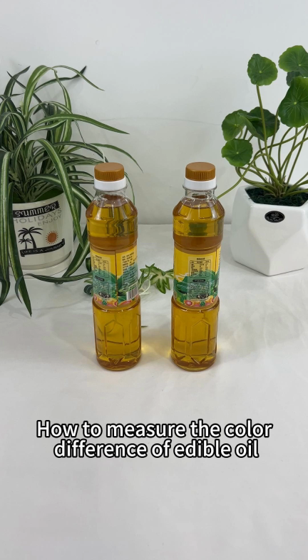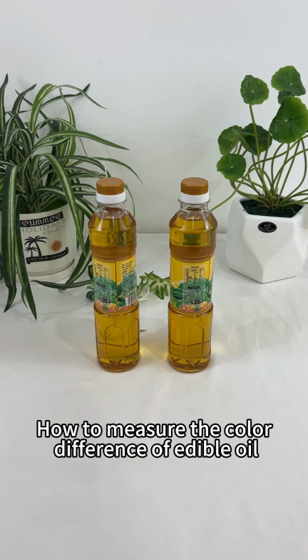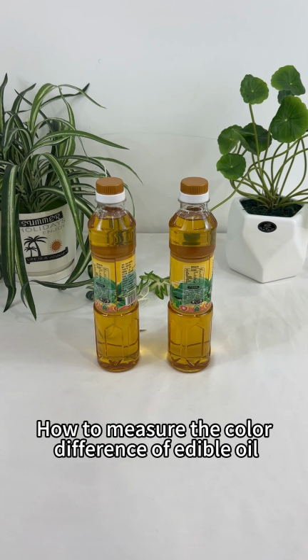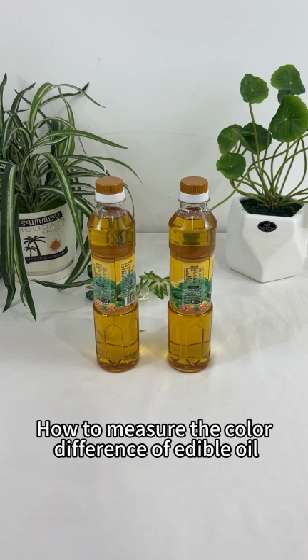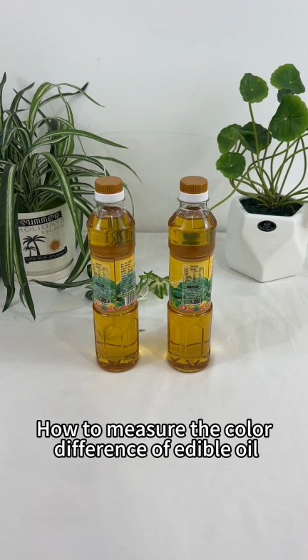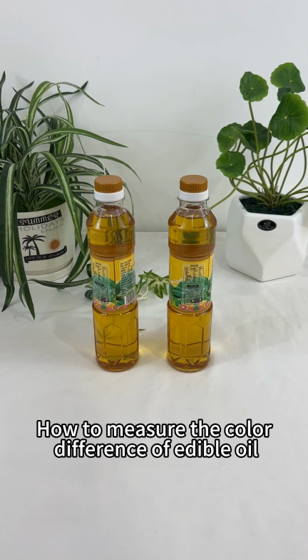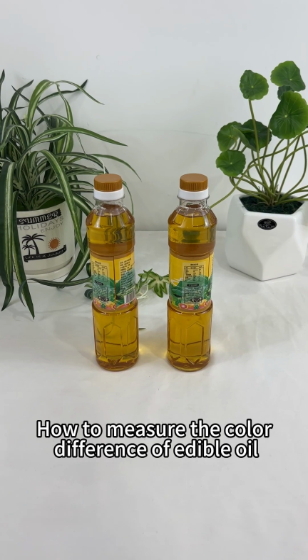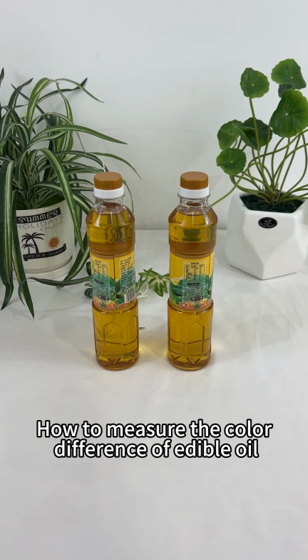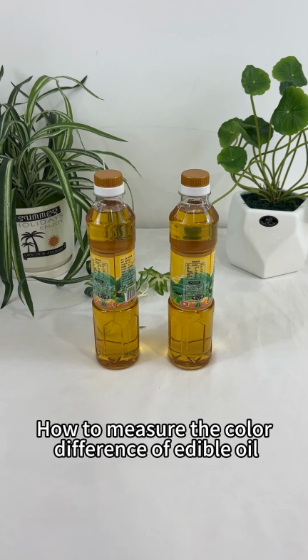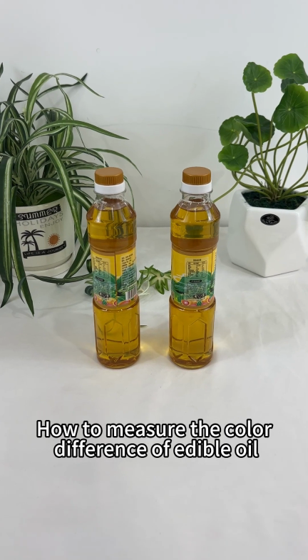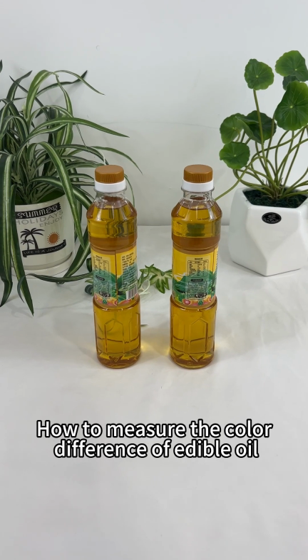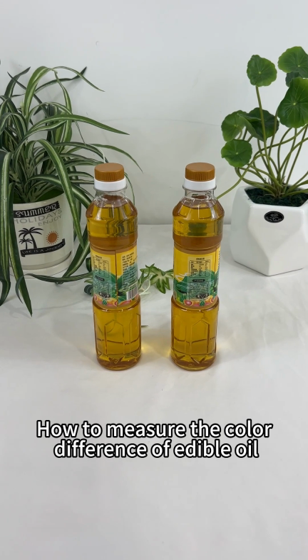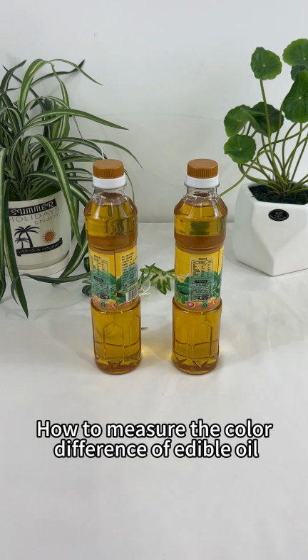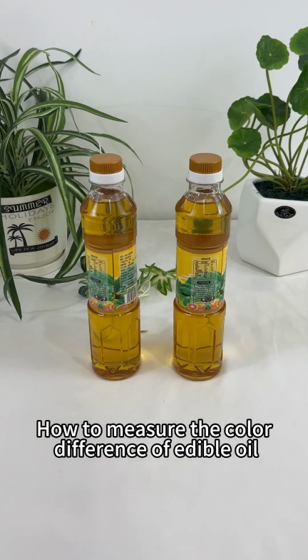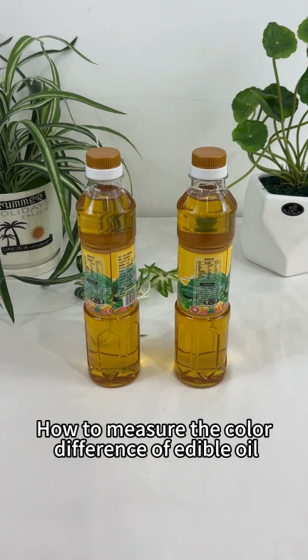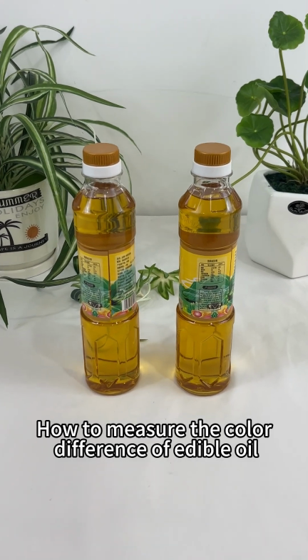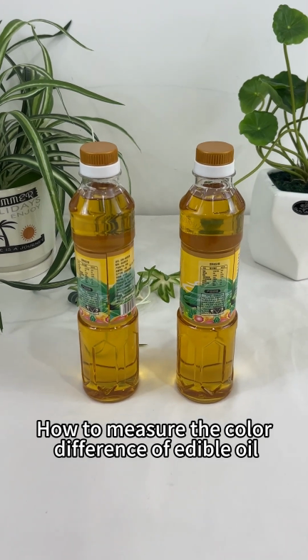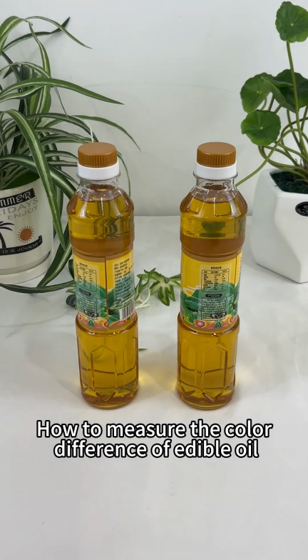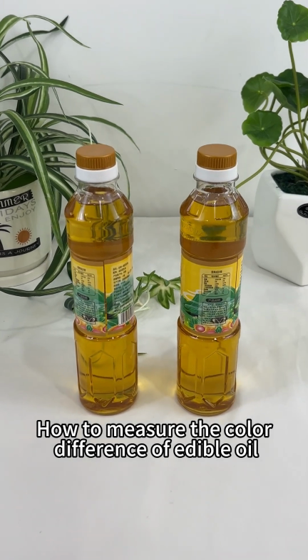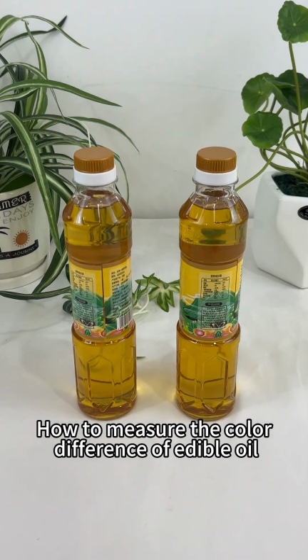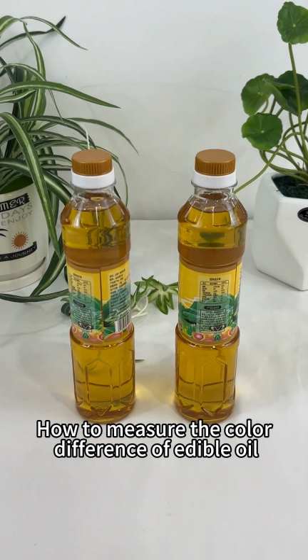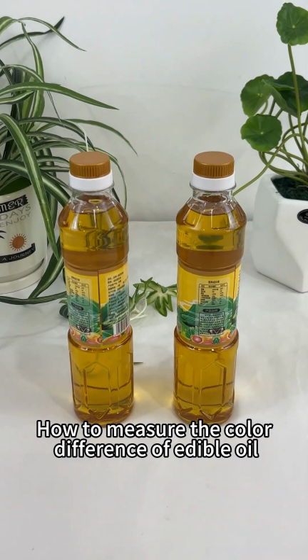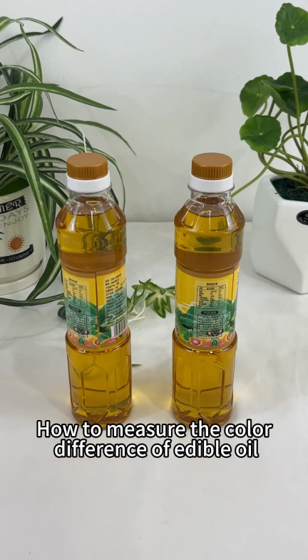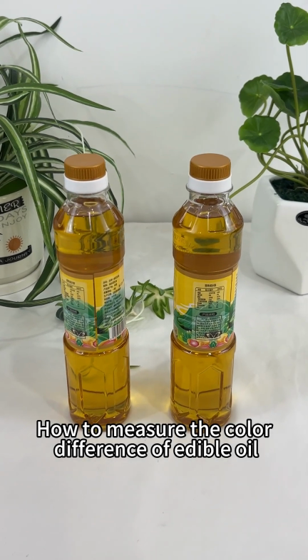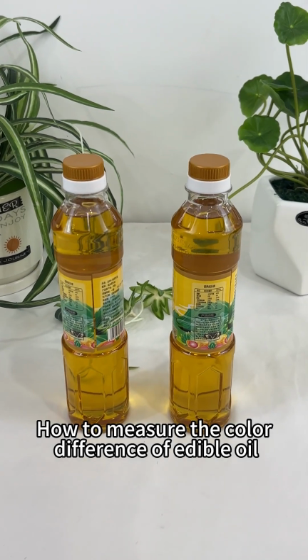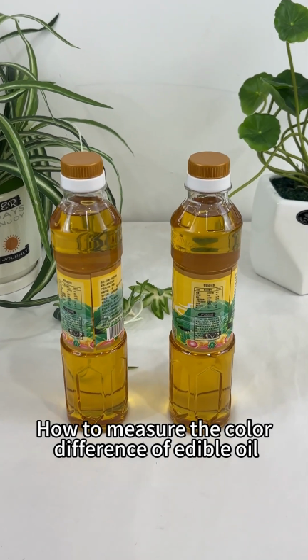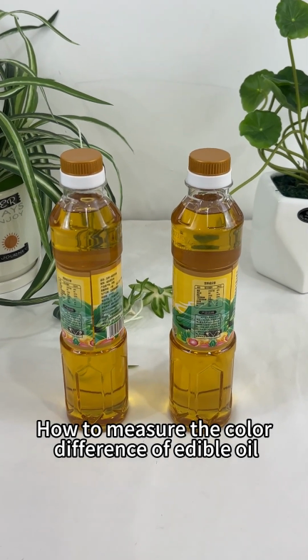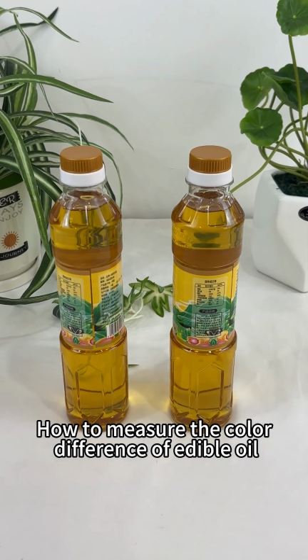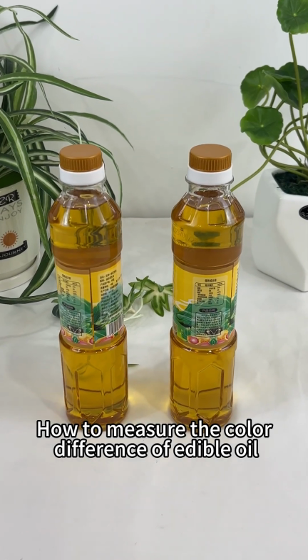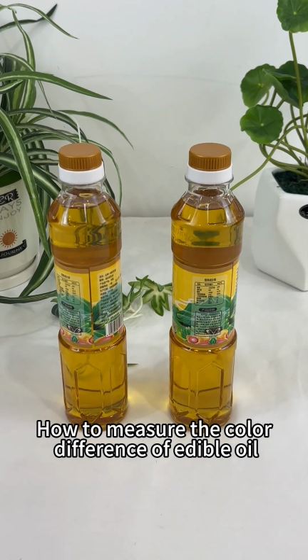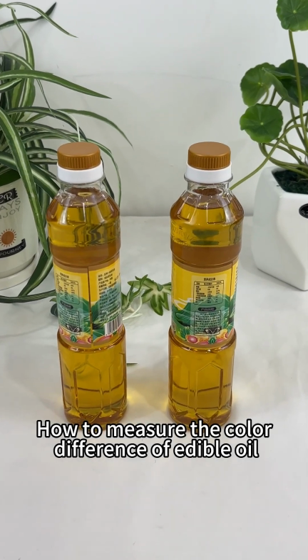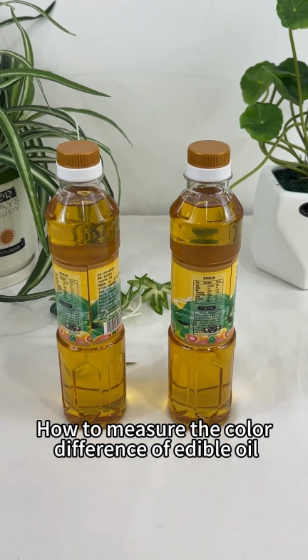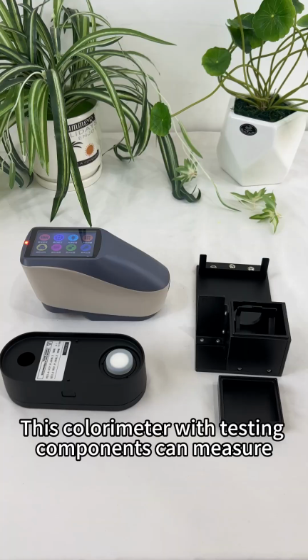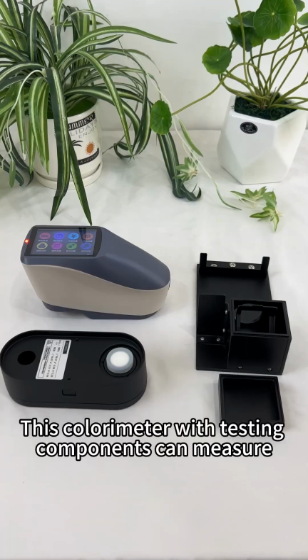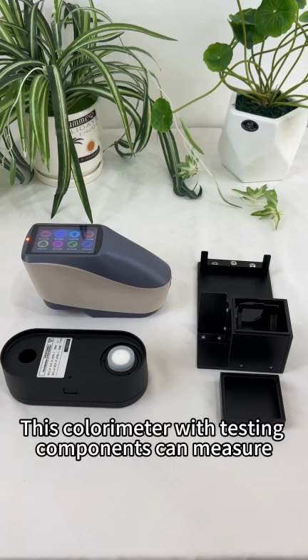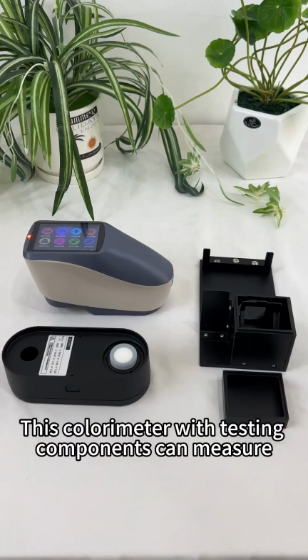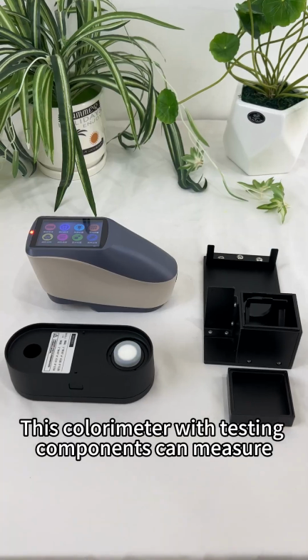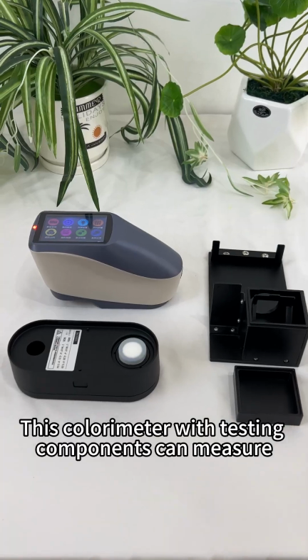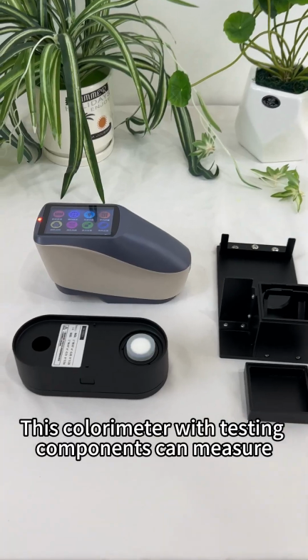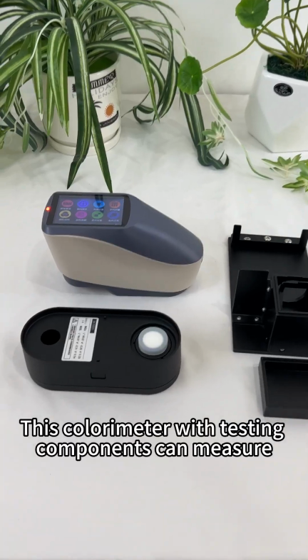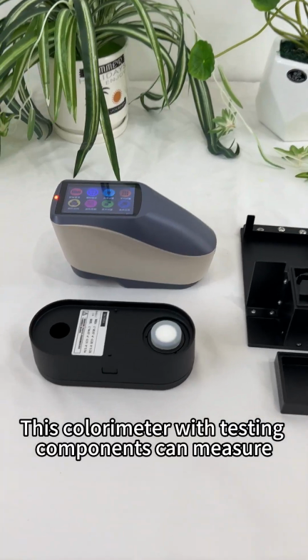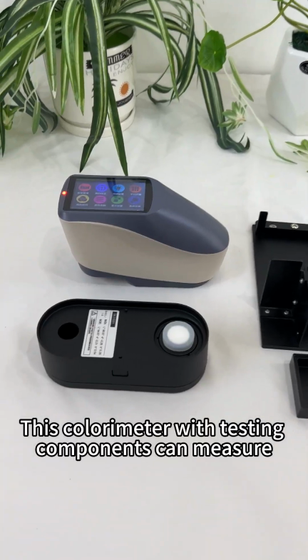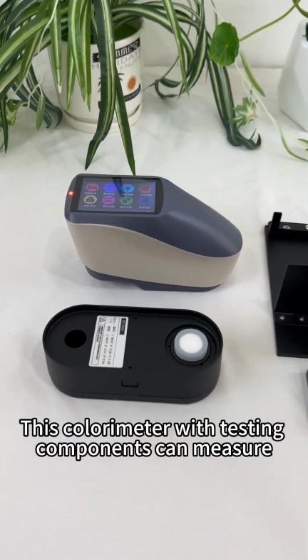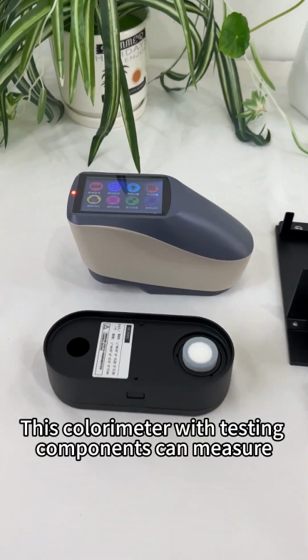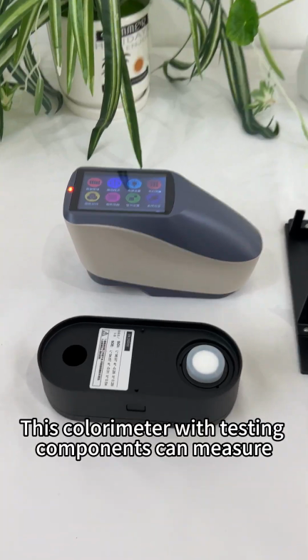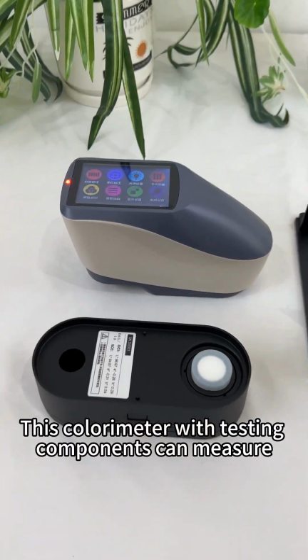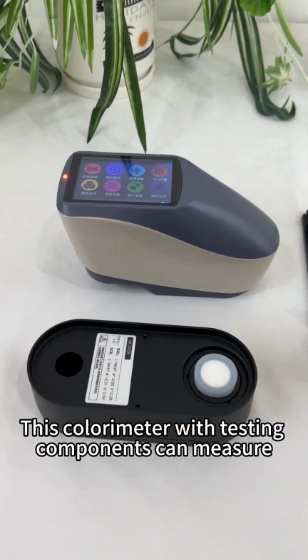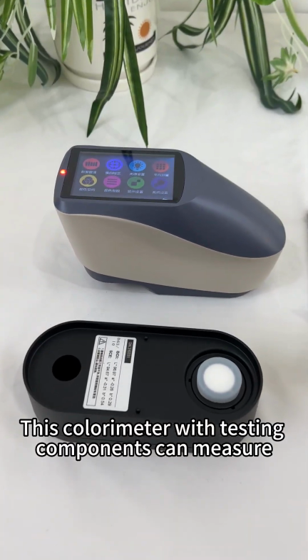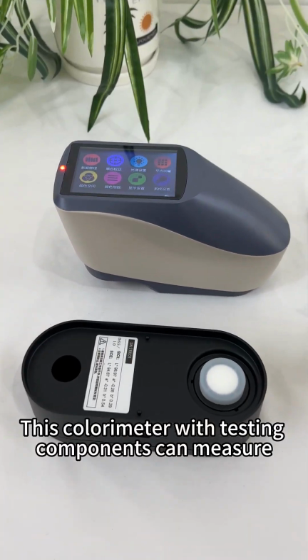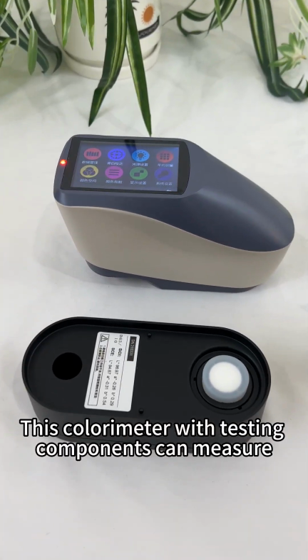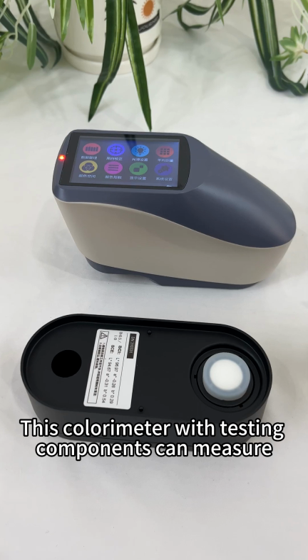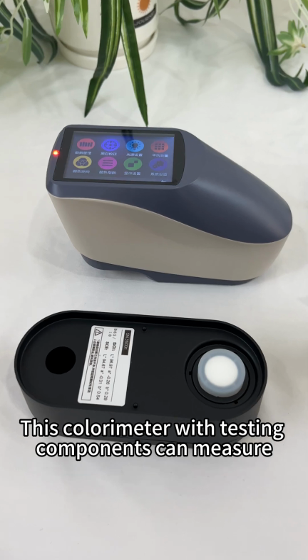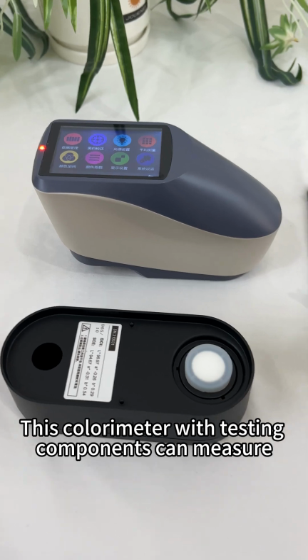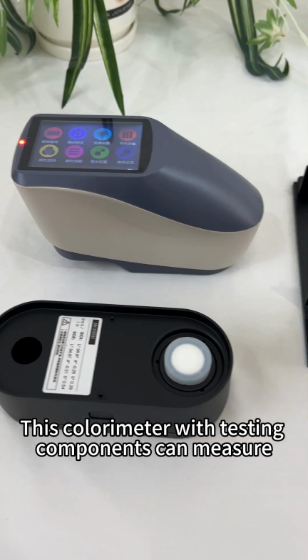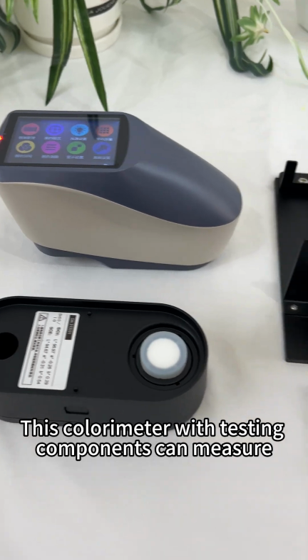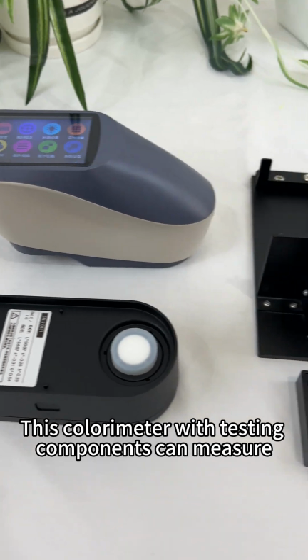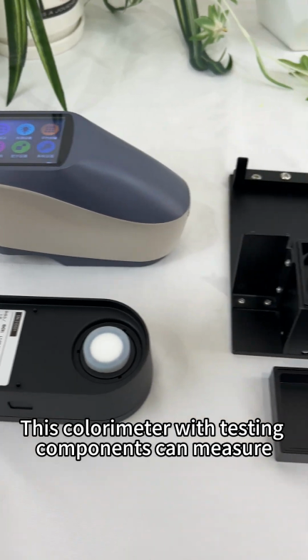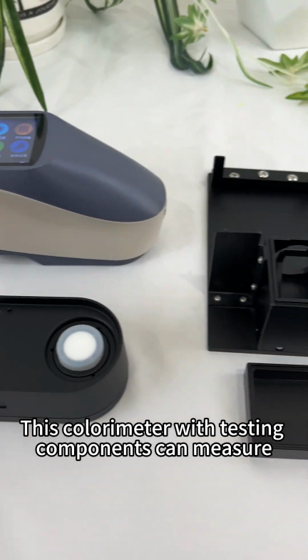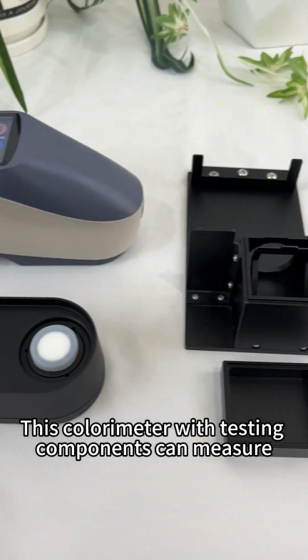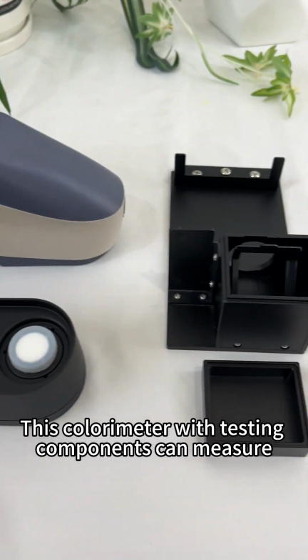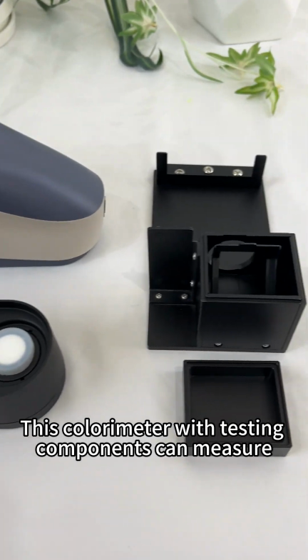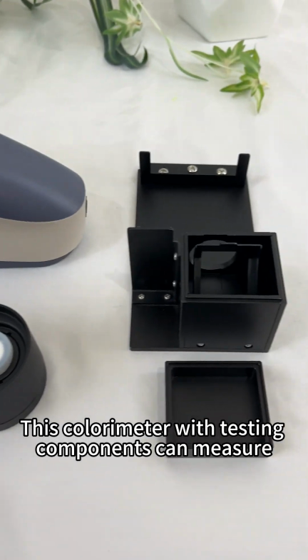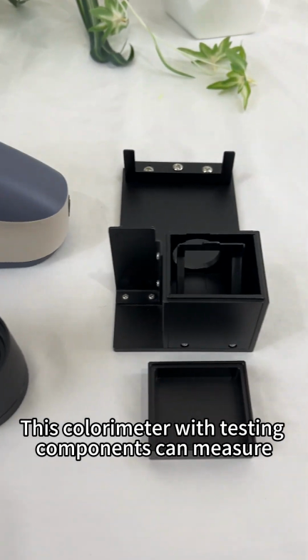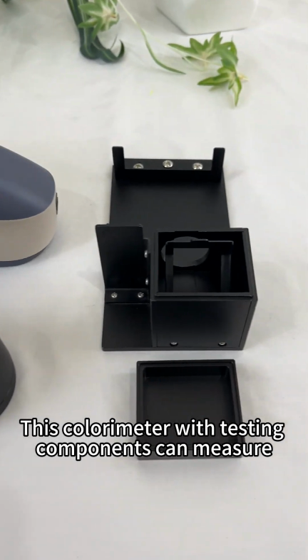How to measure the color difference of edible oil? This colorimeter with testing components can measure color differences in edible oil samples.